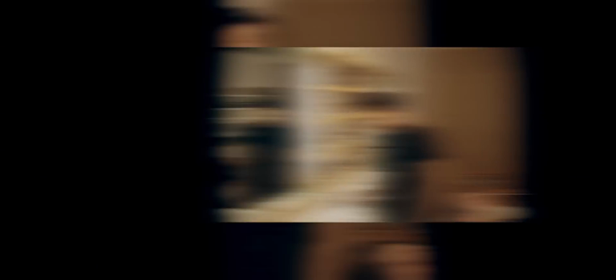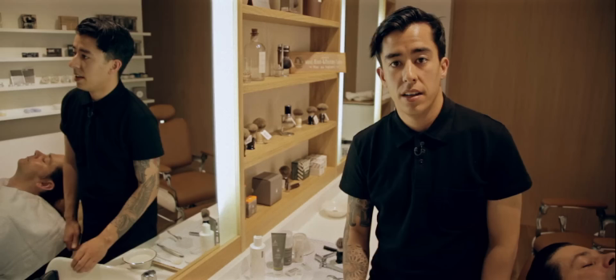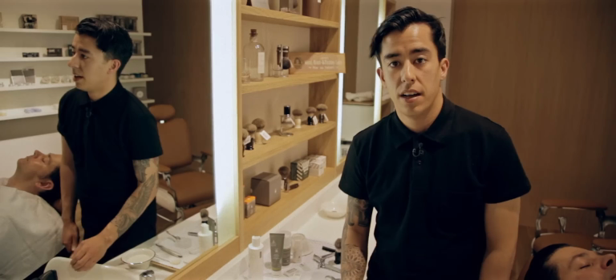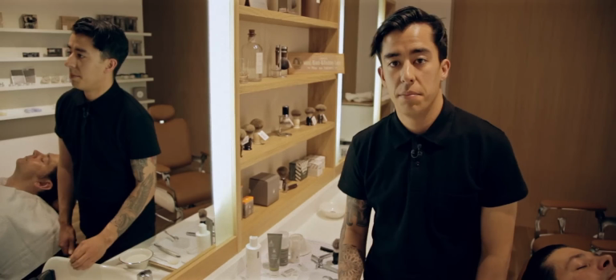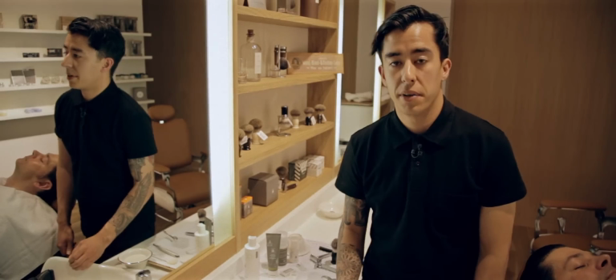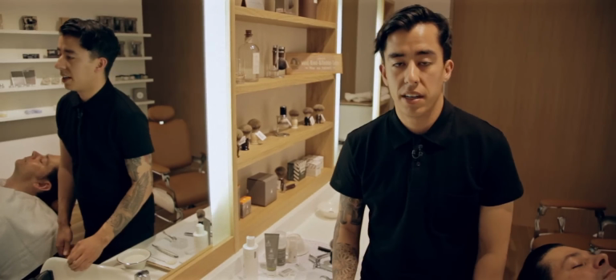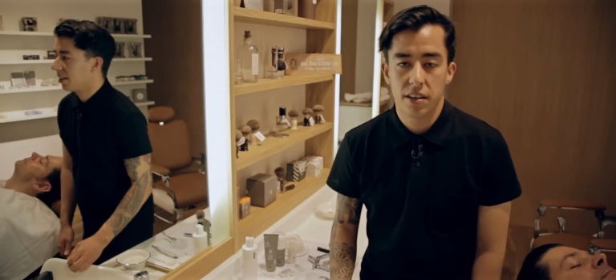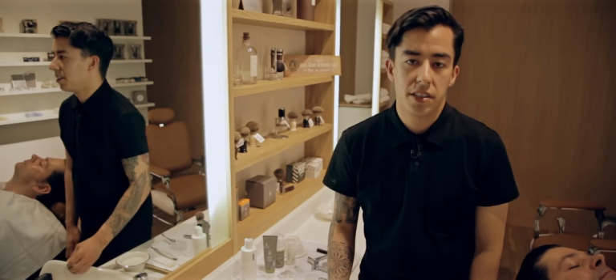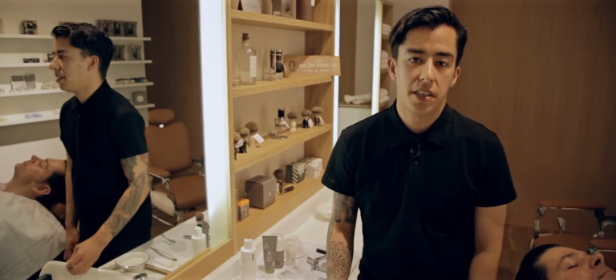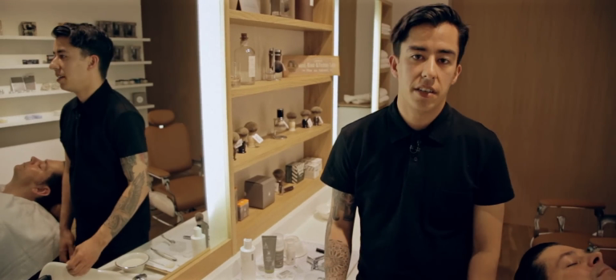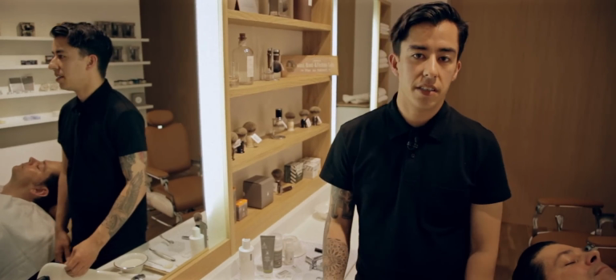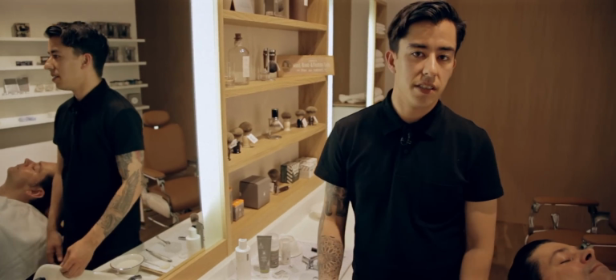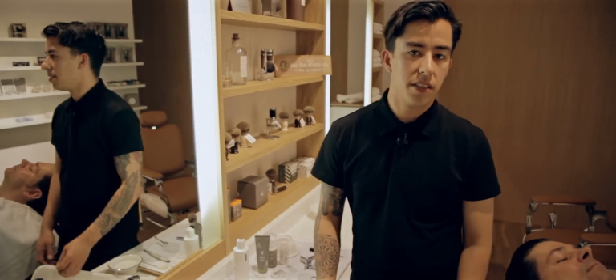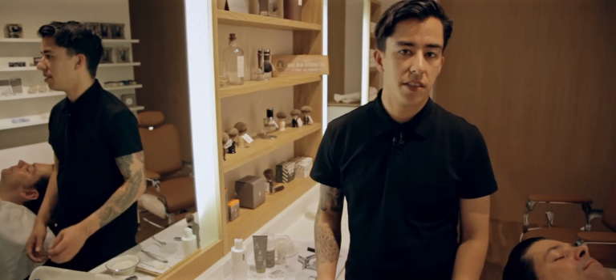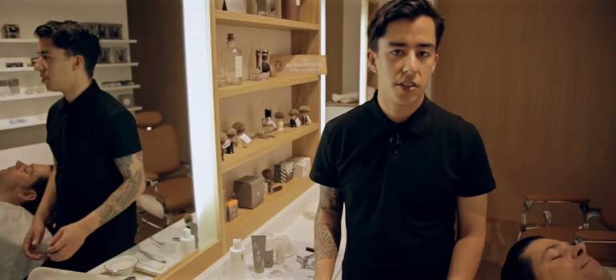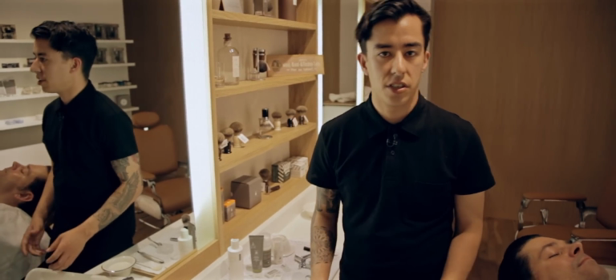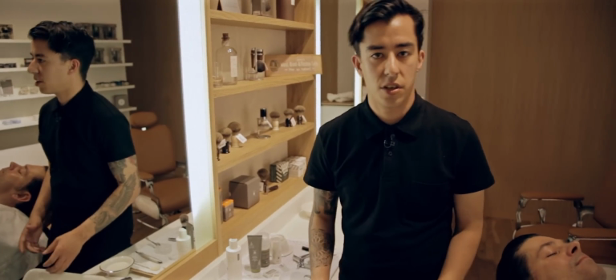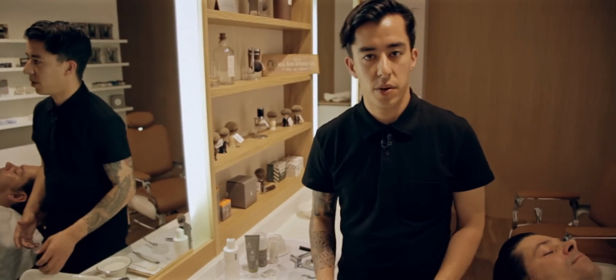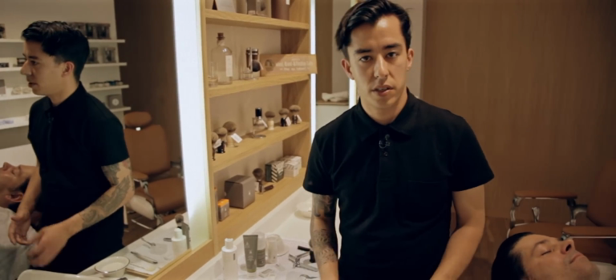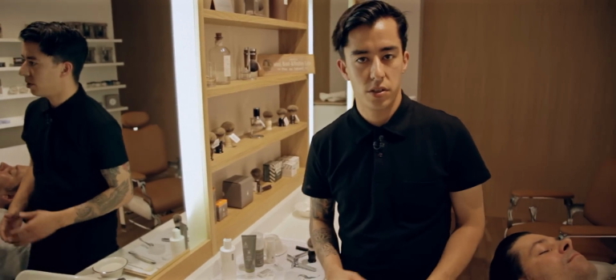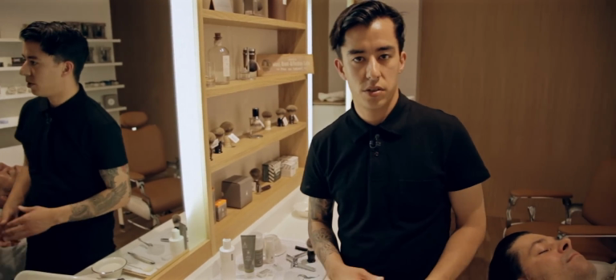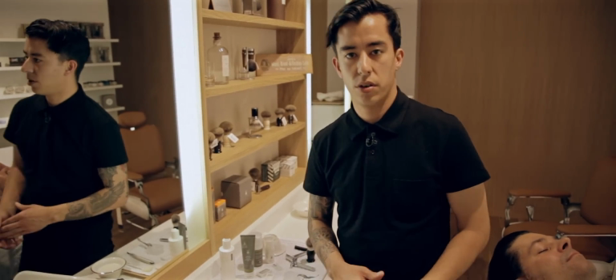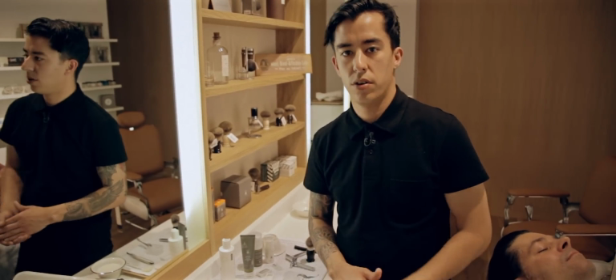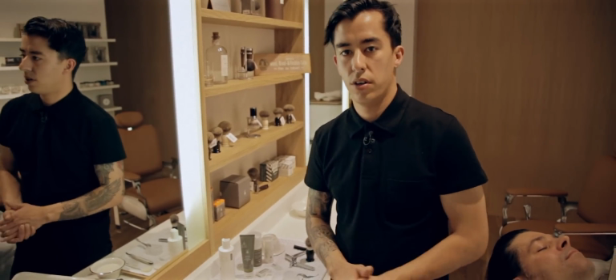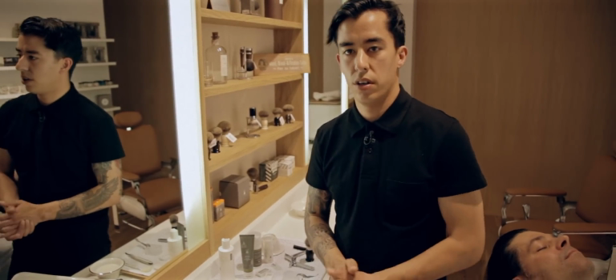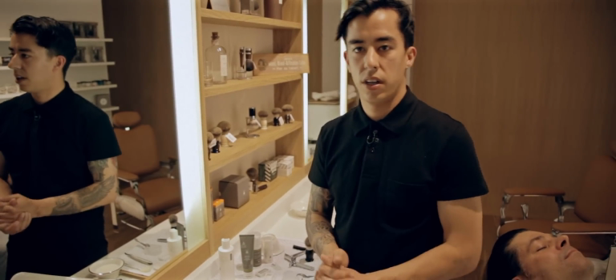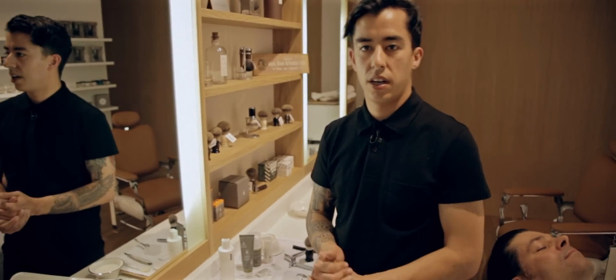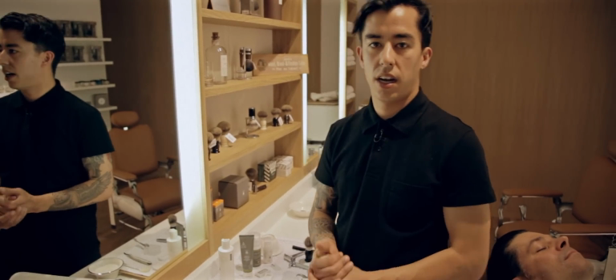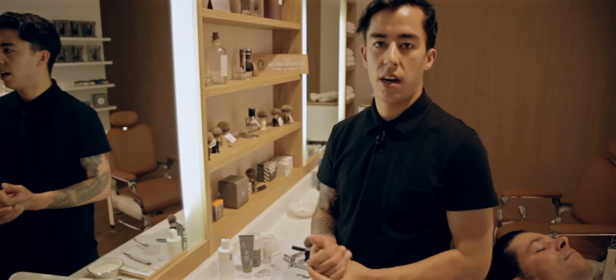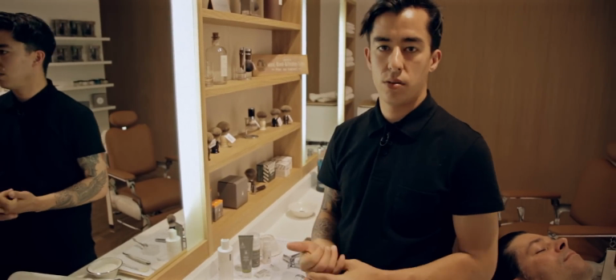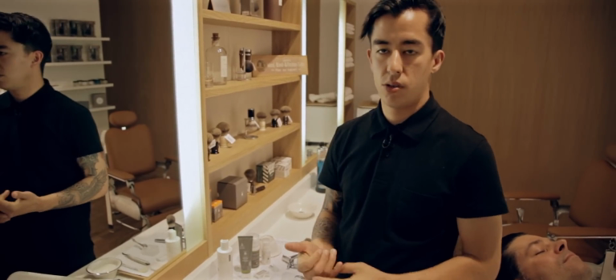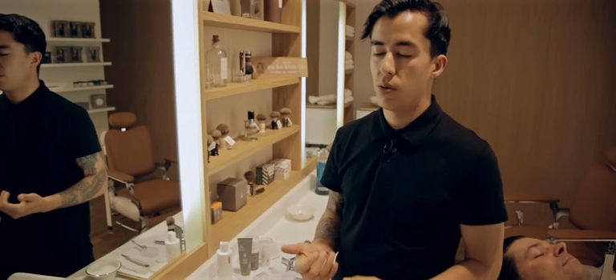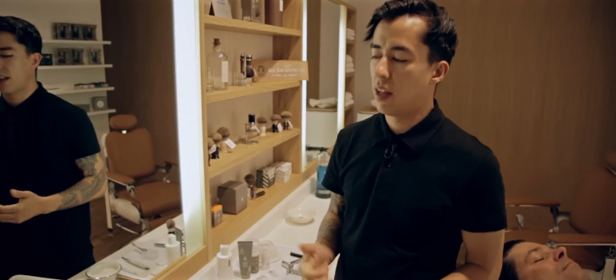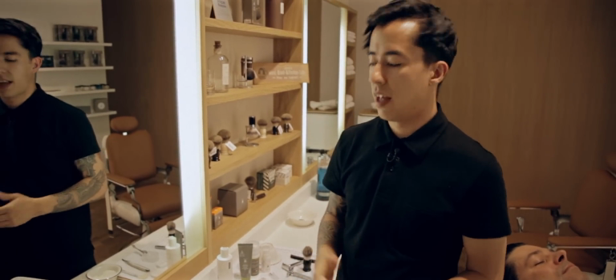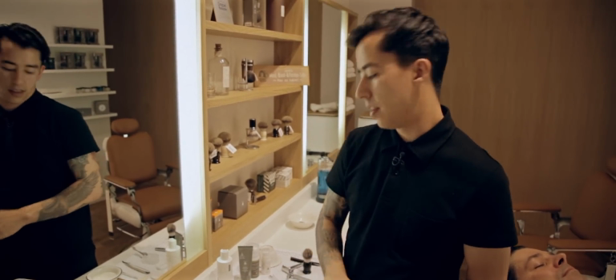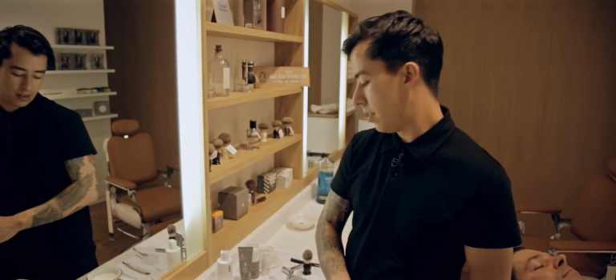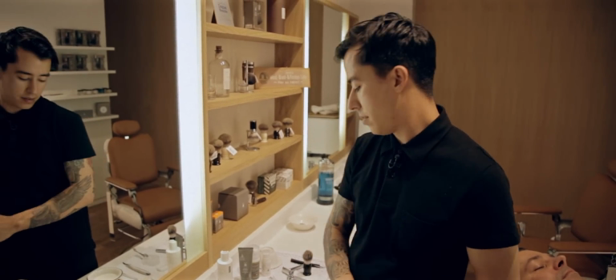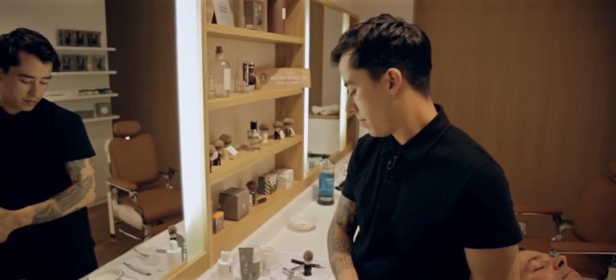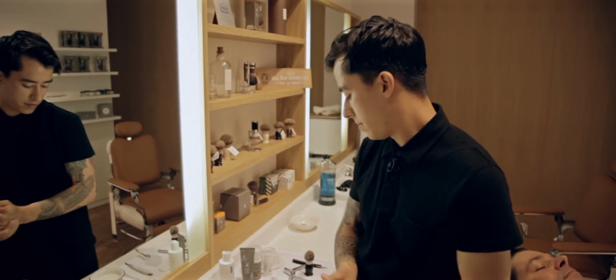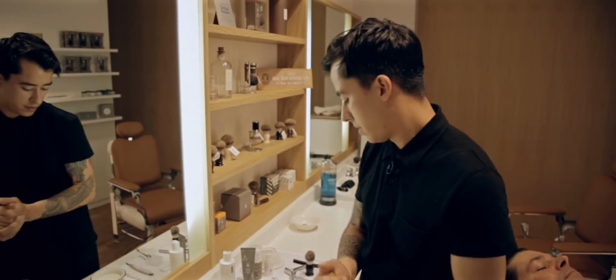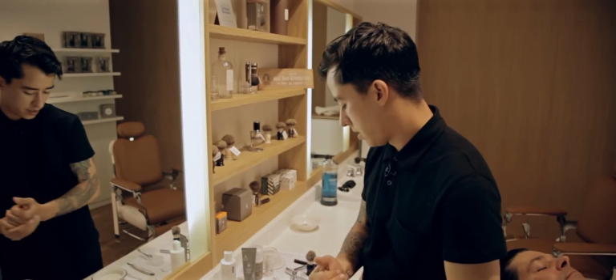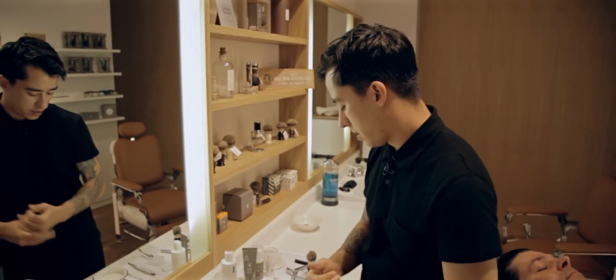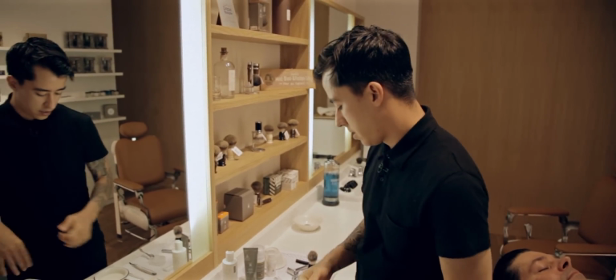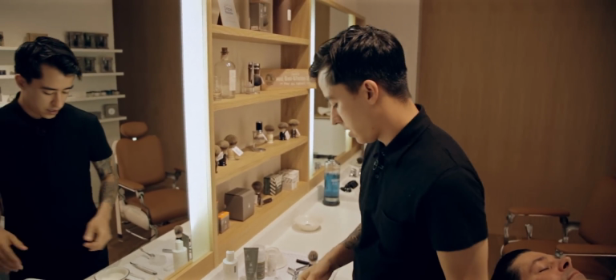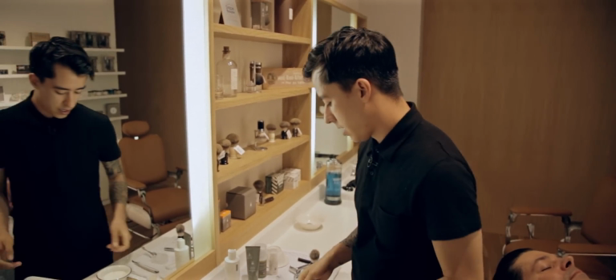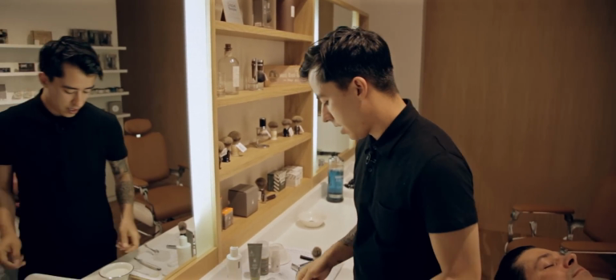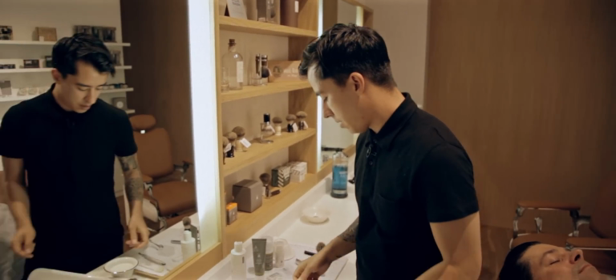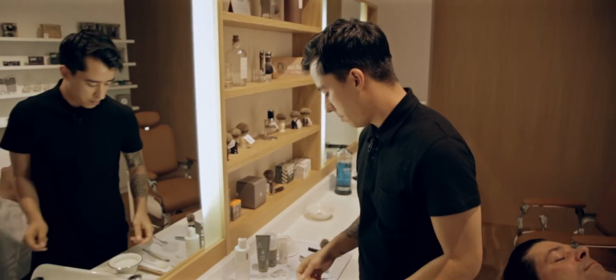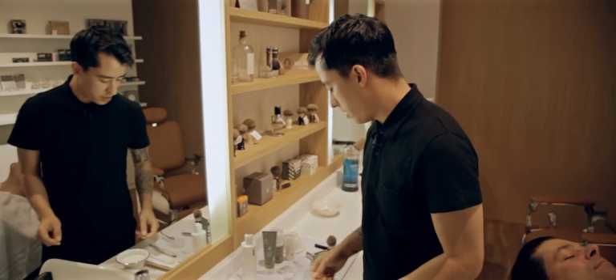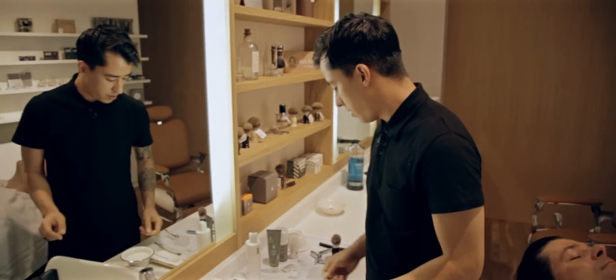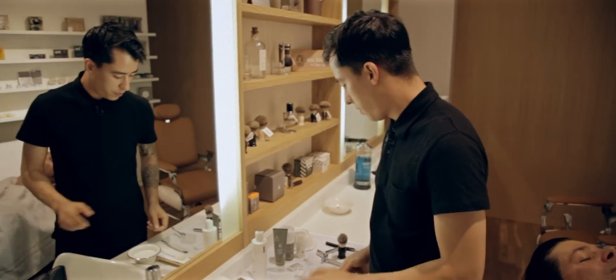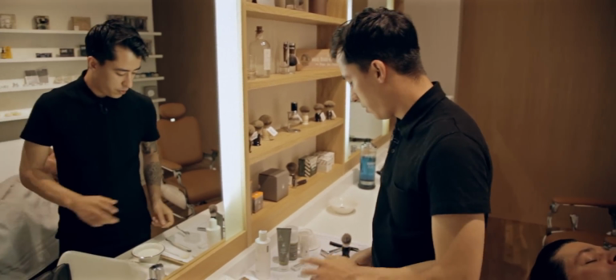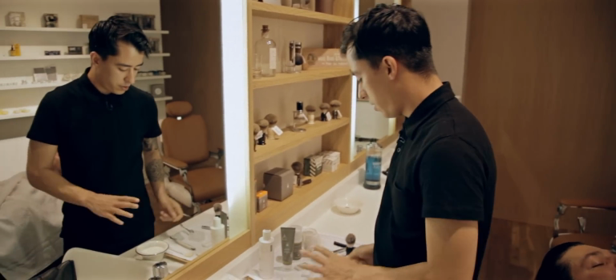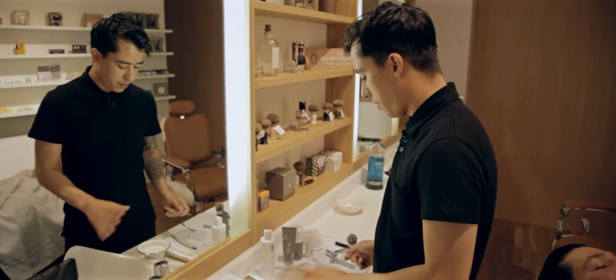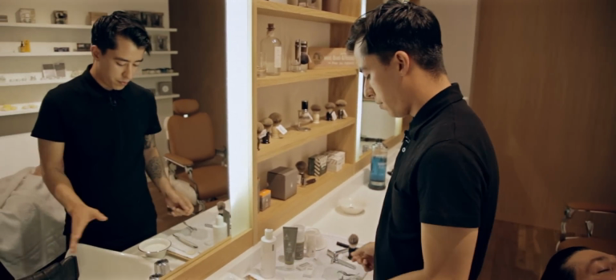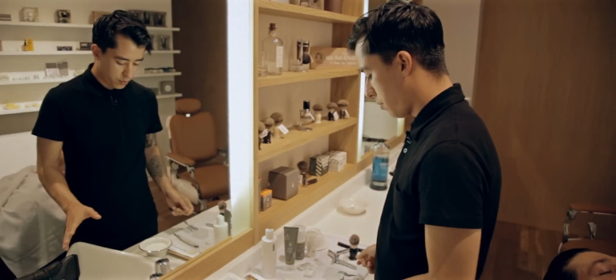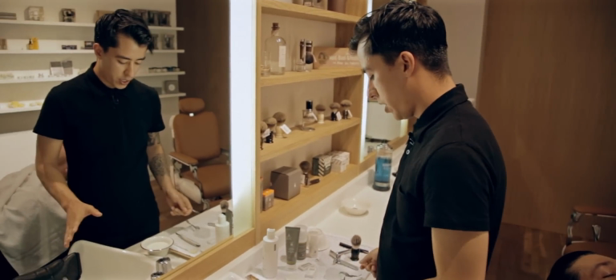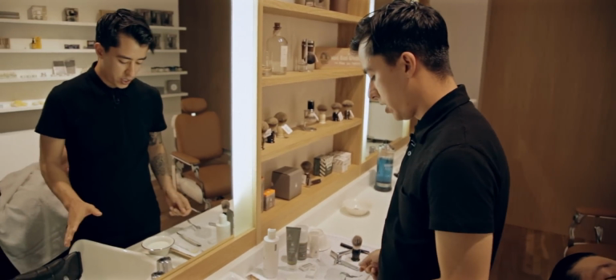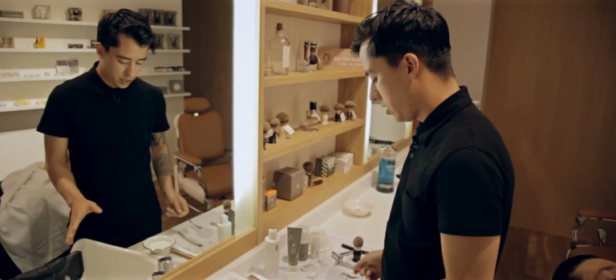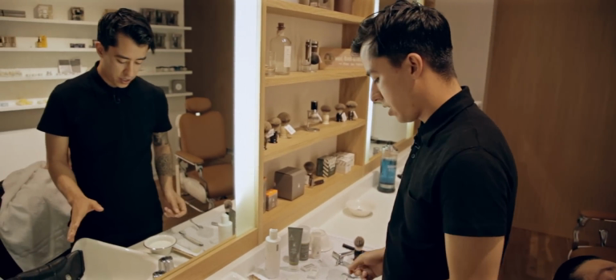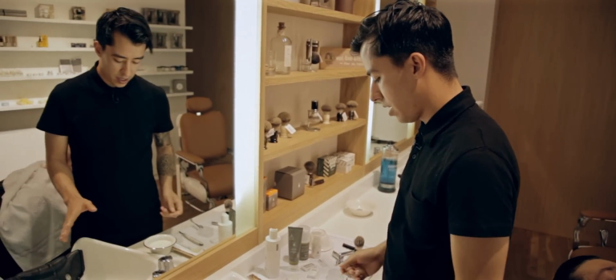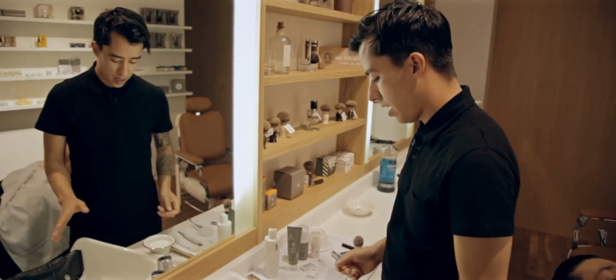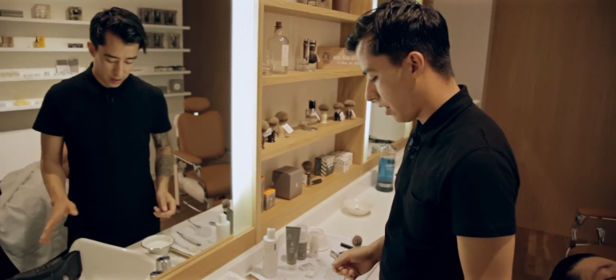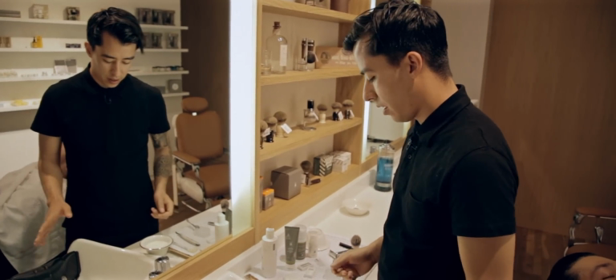I'm Miguel Gutierrez and this is just a quick tutorial on how to lather. There are a few different ways you can lather.